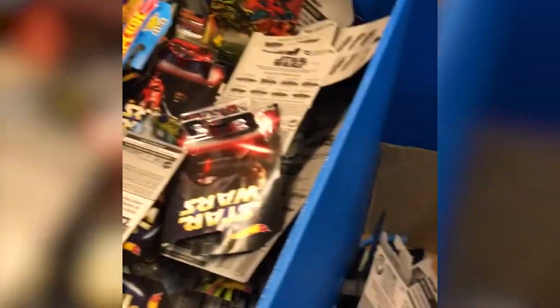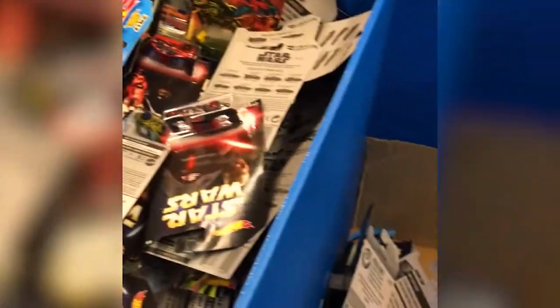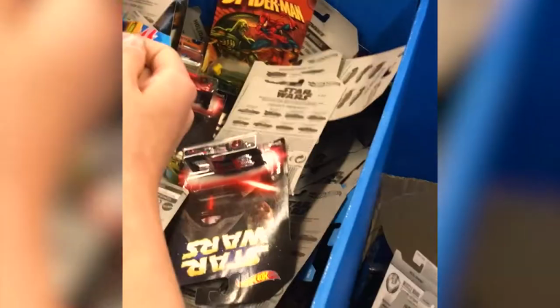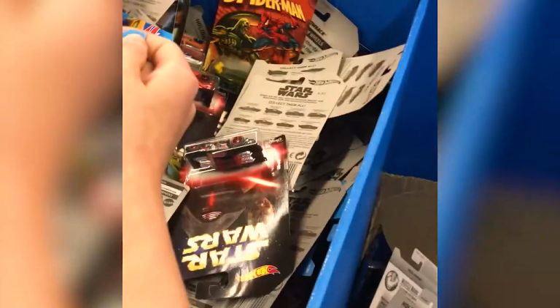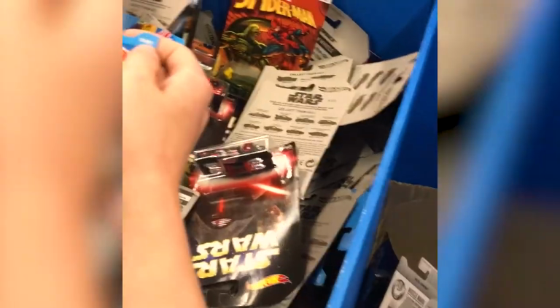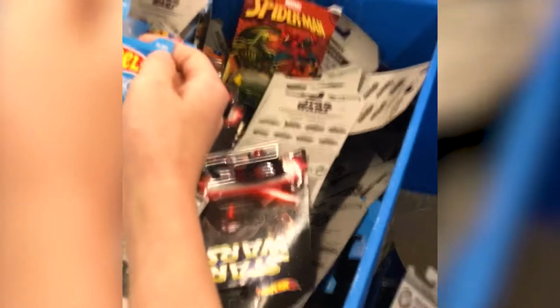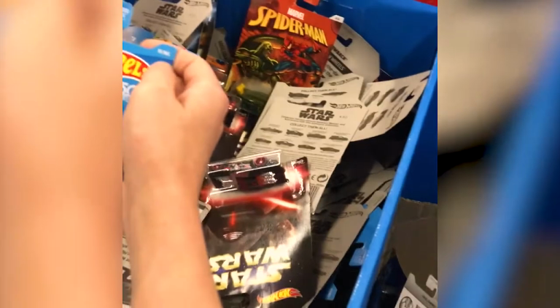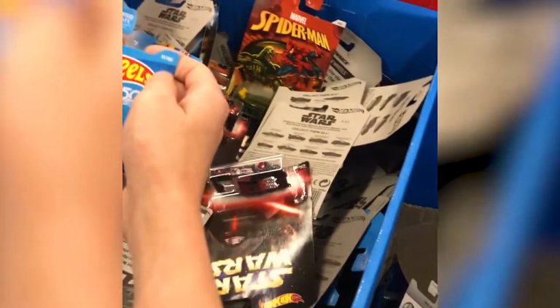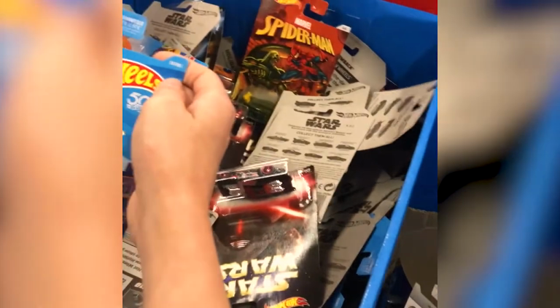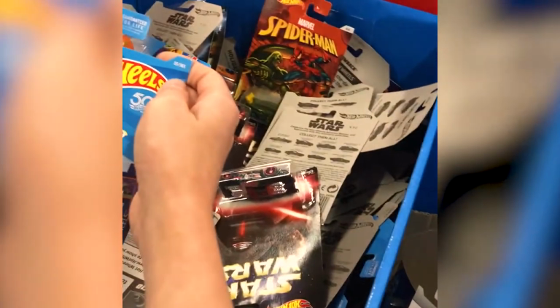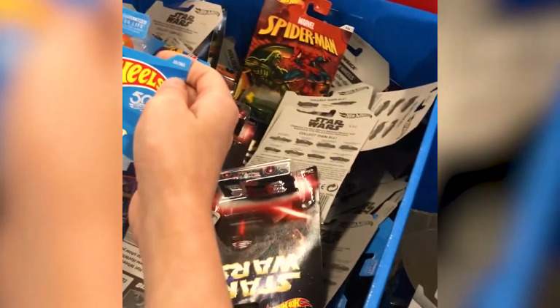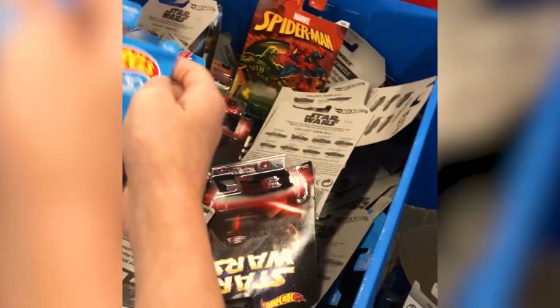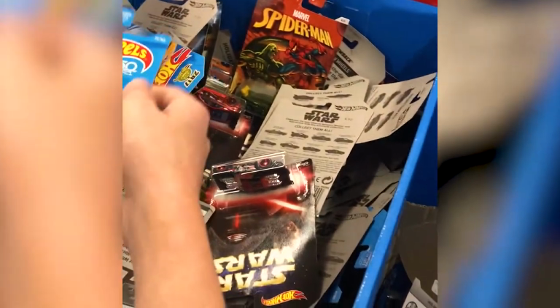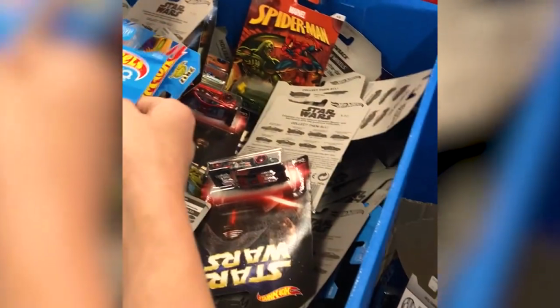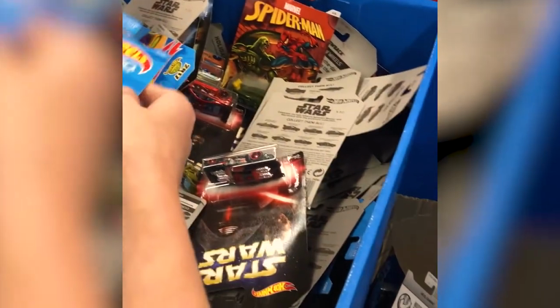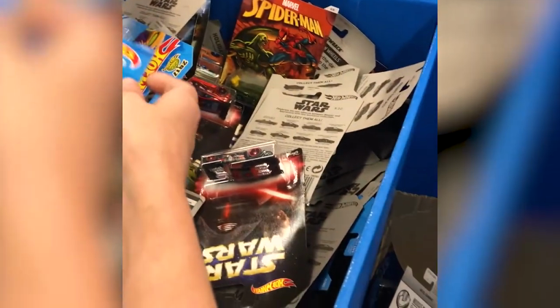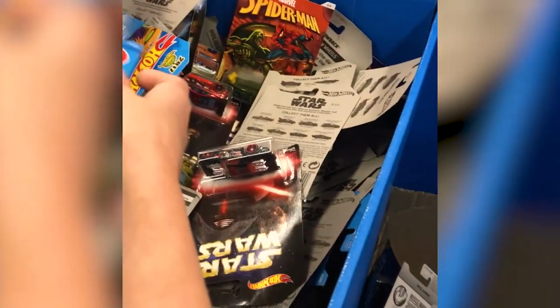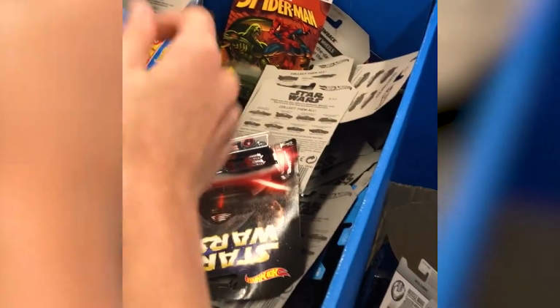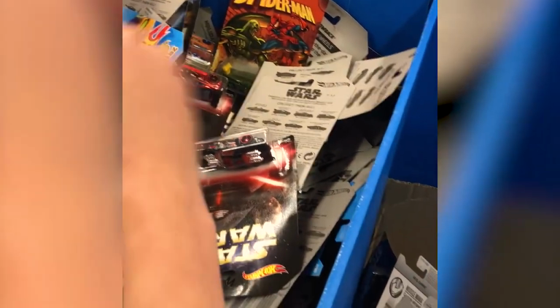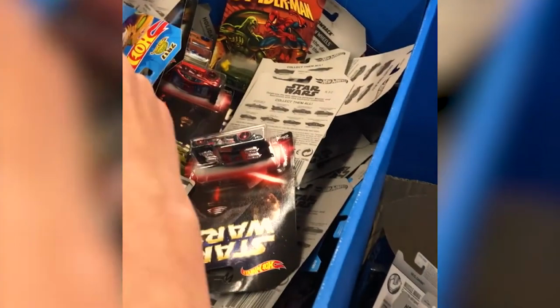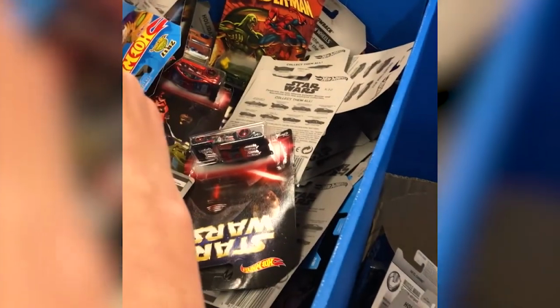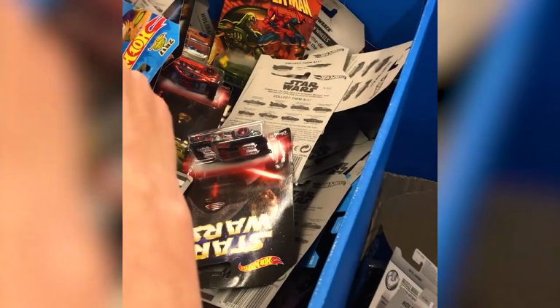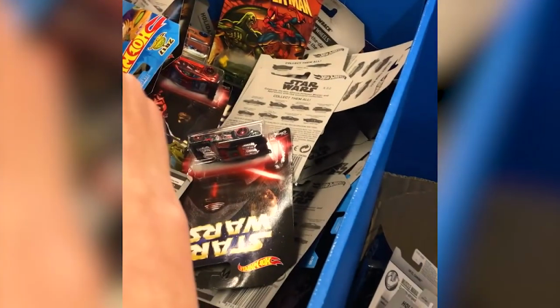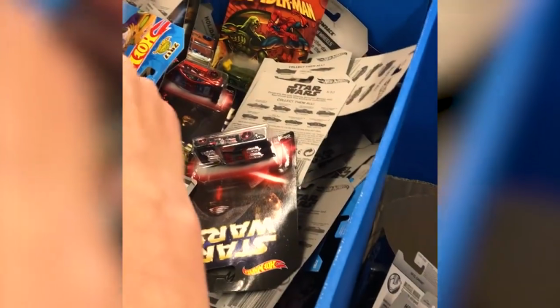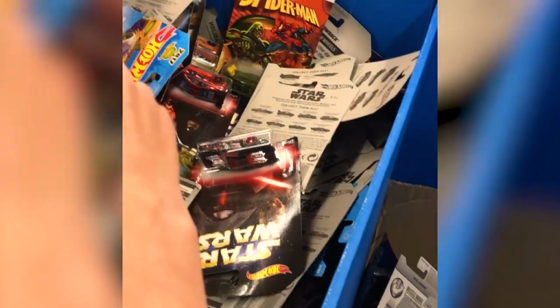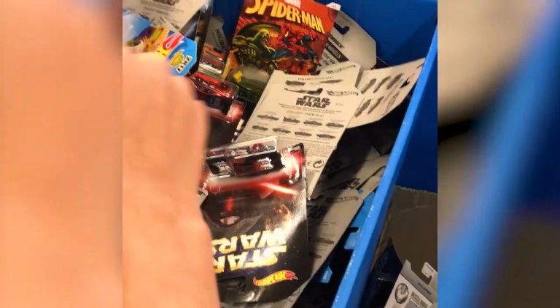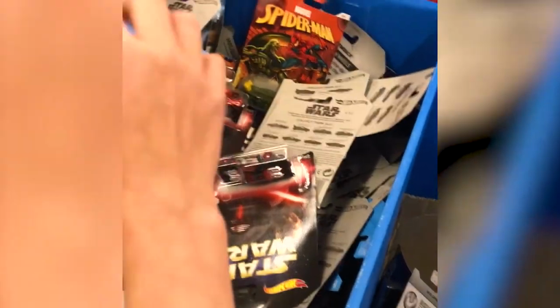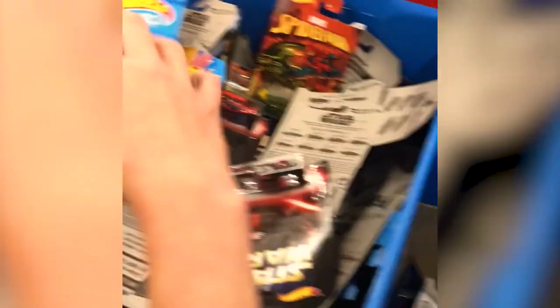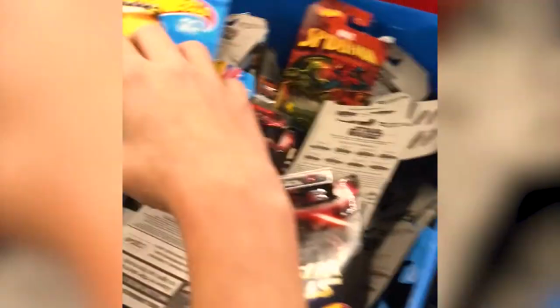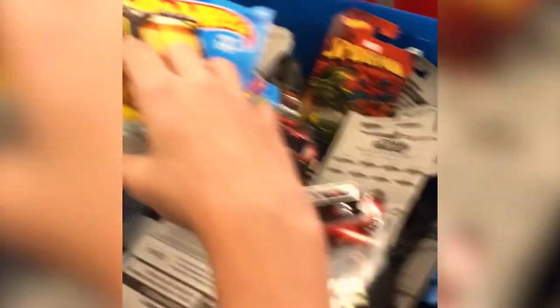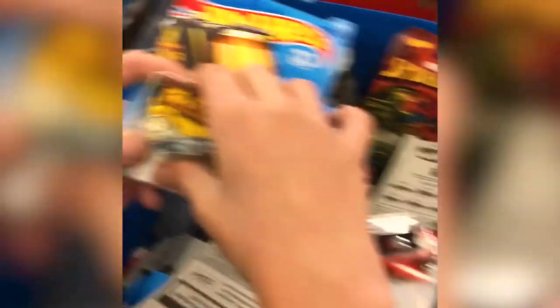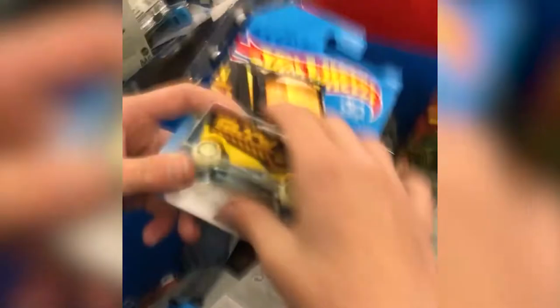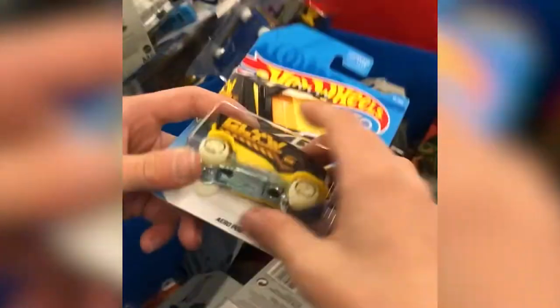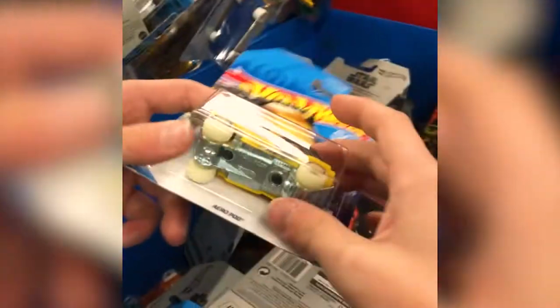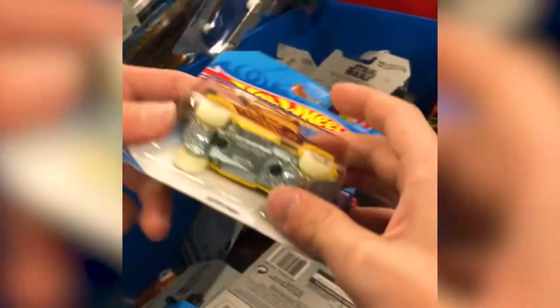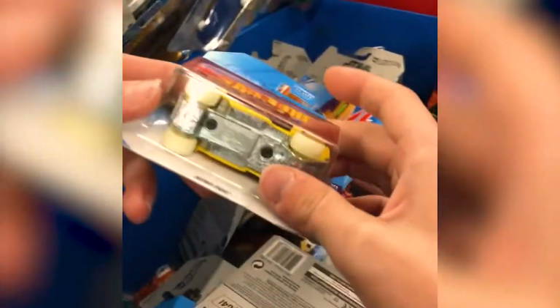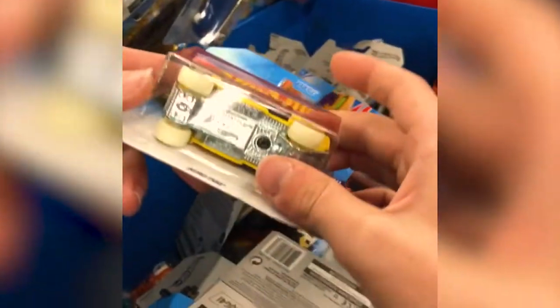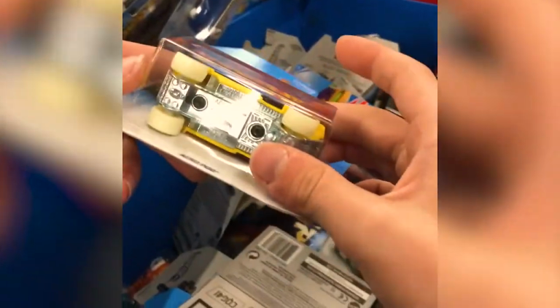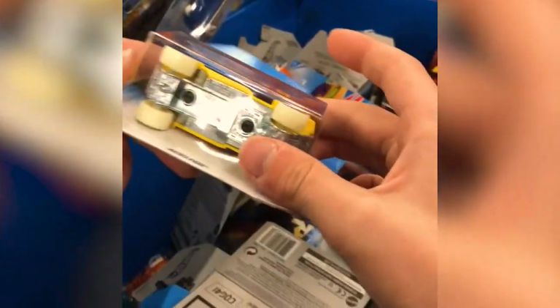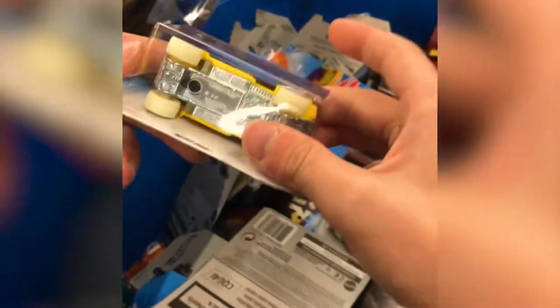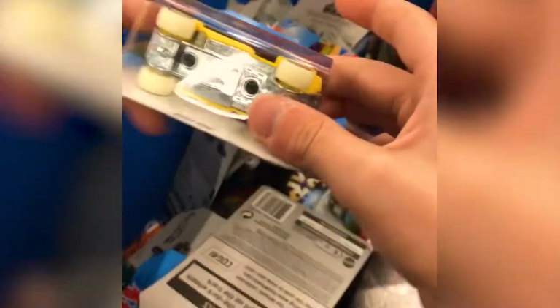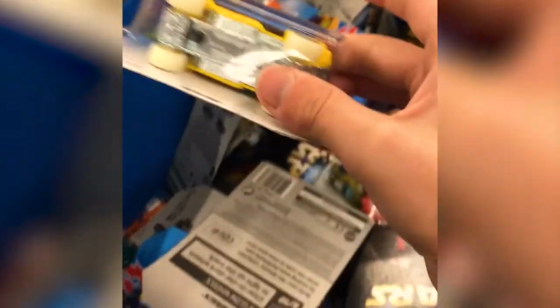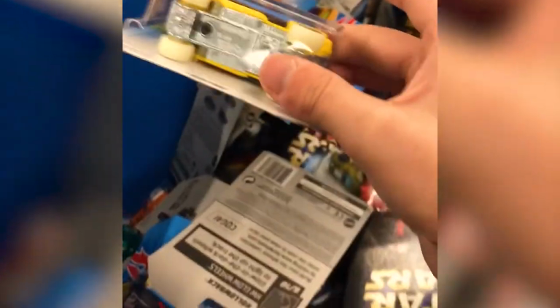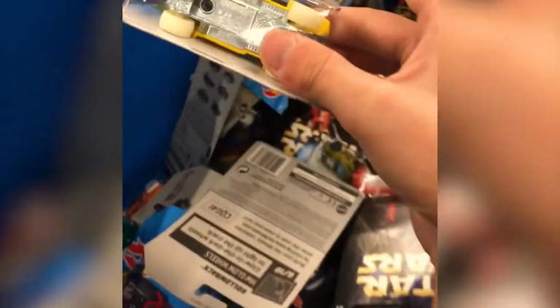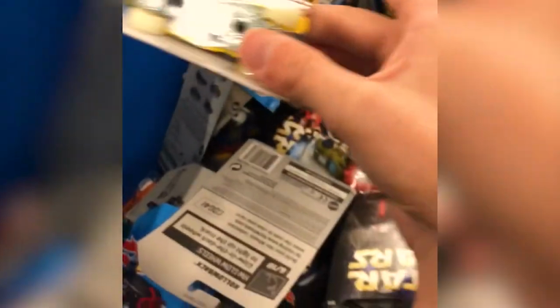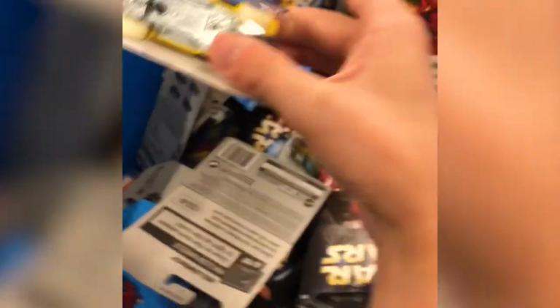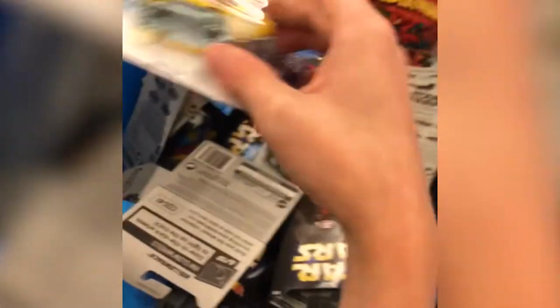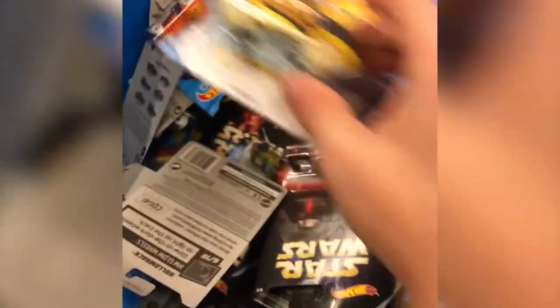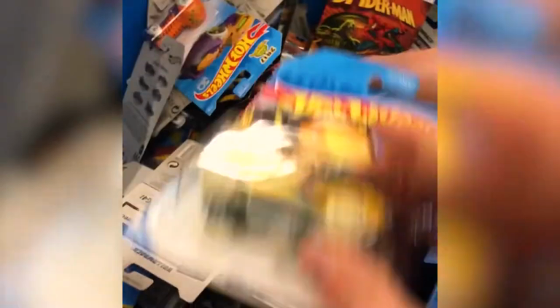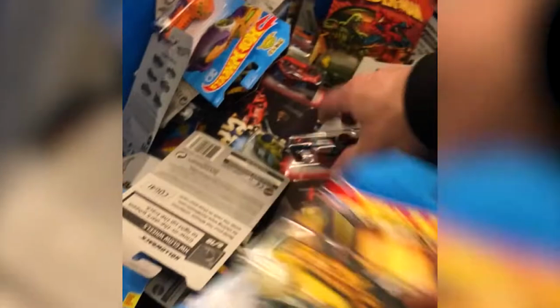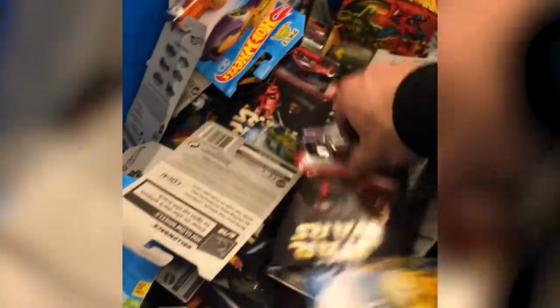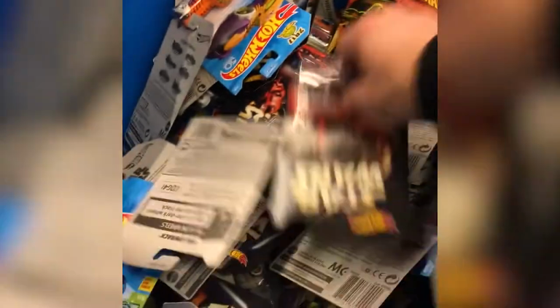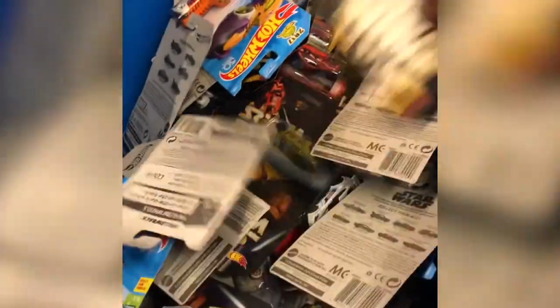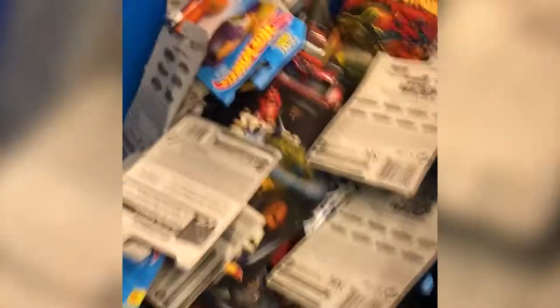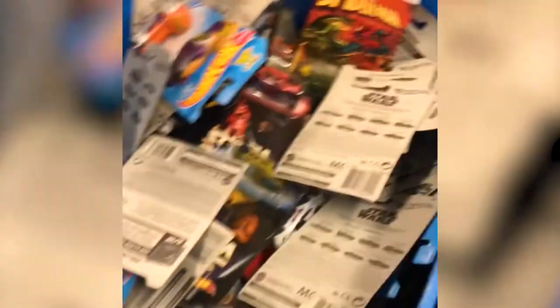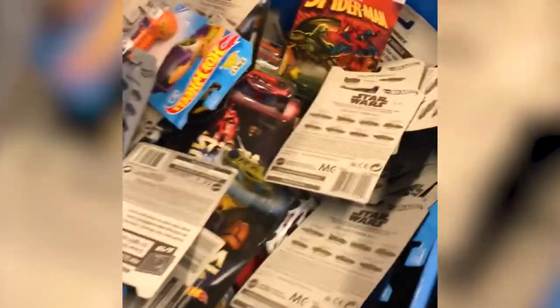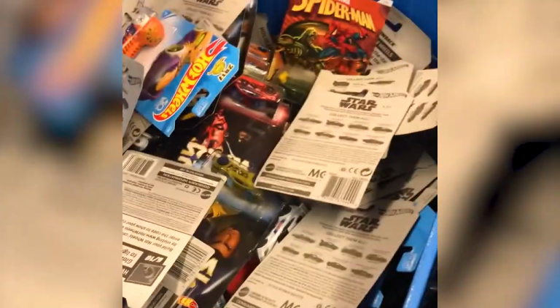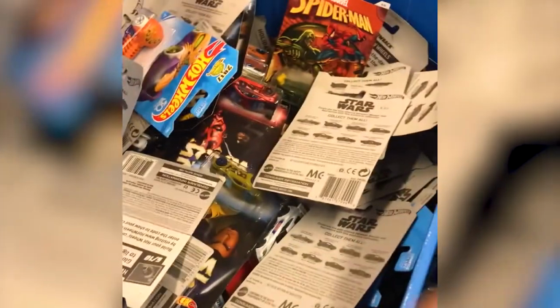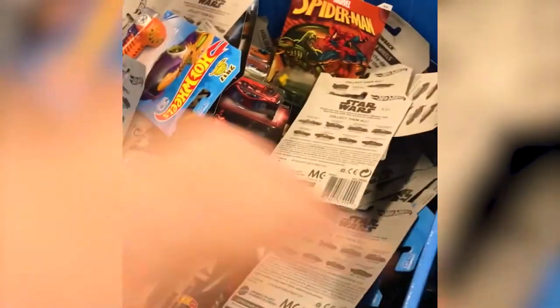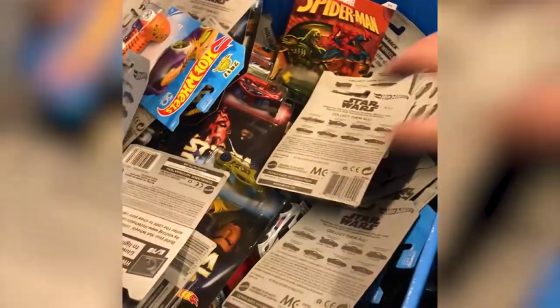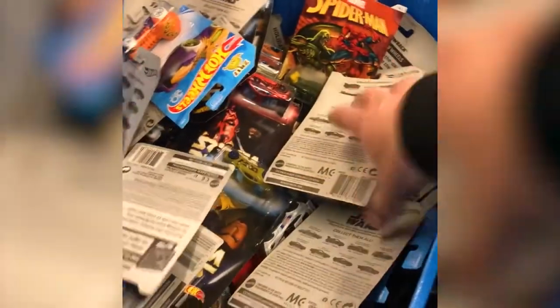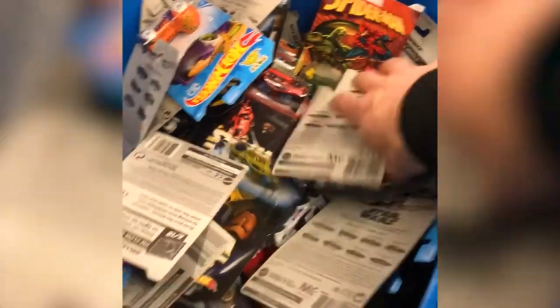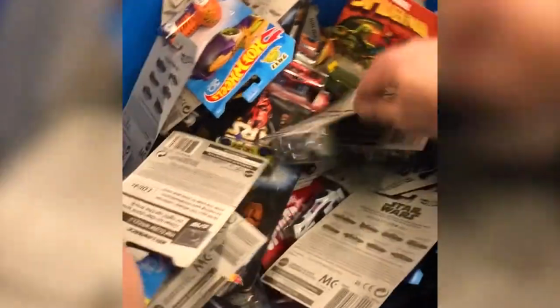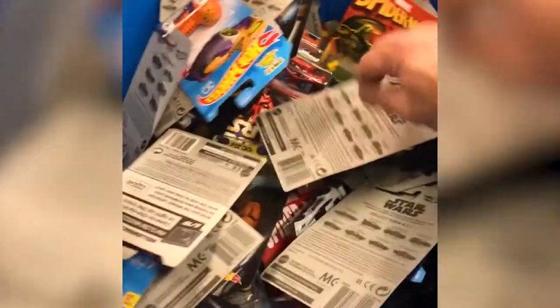If you want to know if it's a treasure hunt, look underneath and it'll have the treasure hunt logo. But this one doesn't. So that's not a treasure hunt — let's keep on looking.